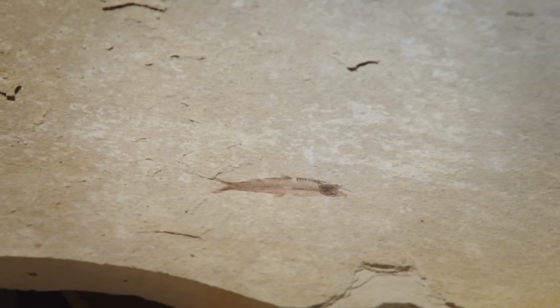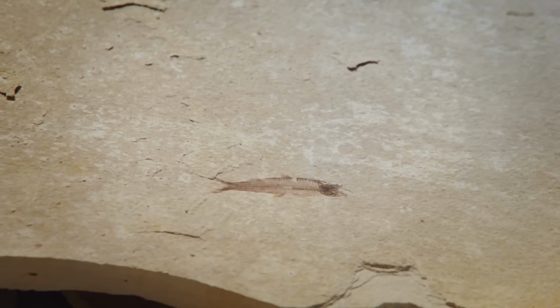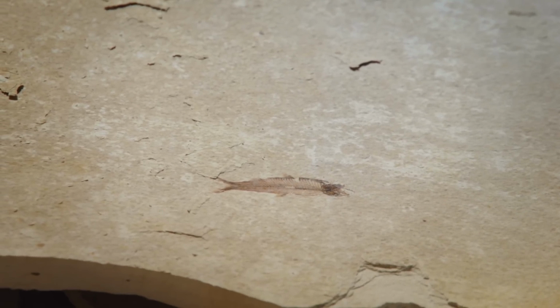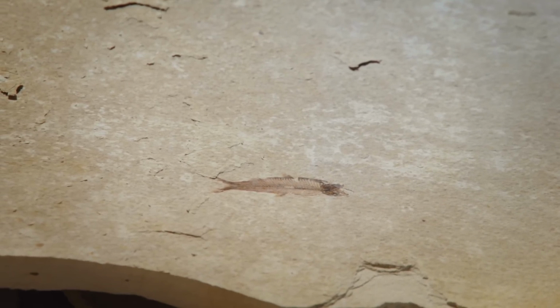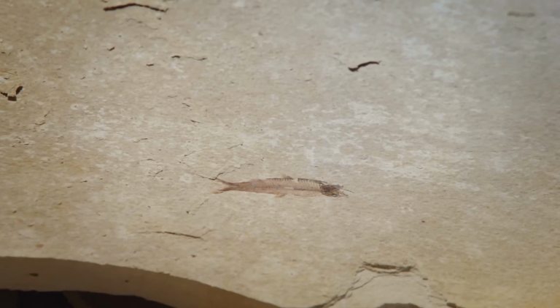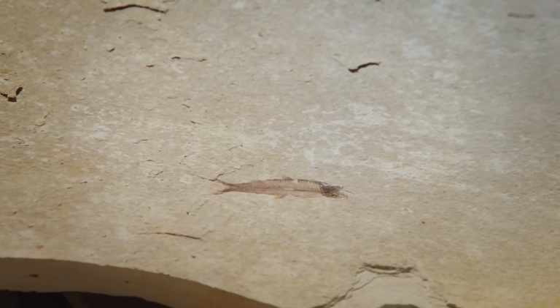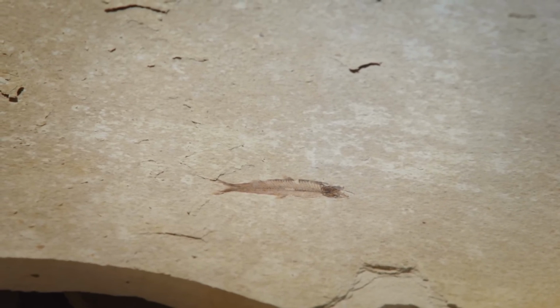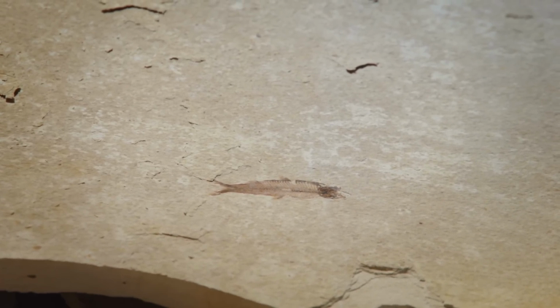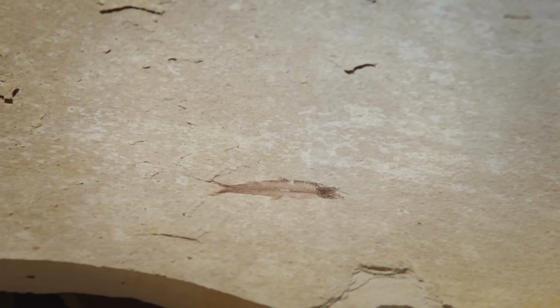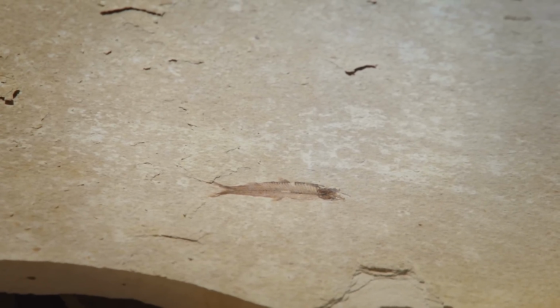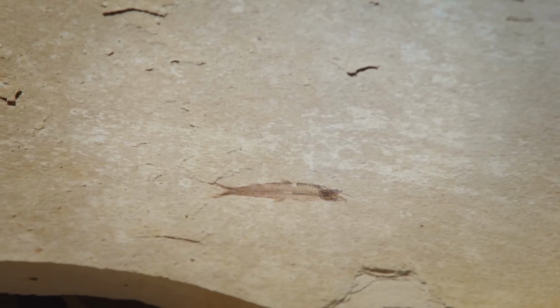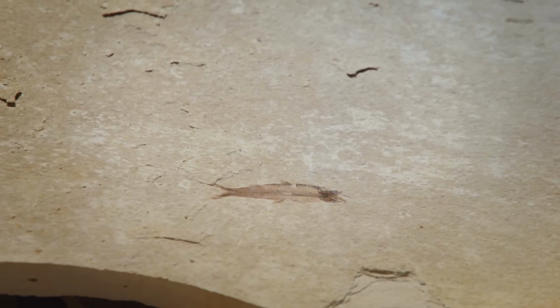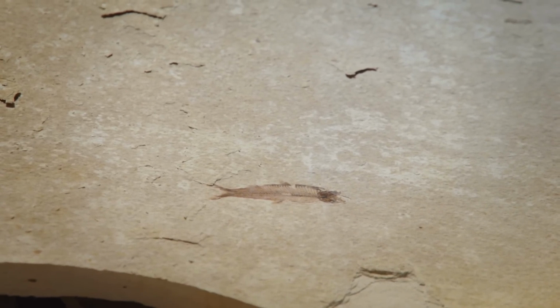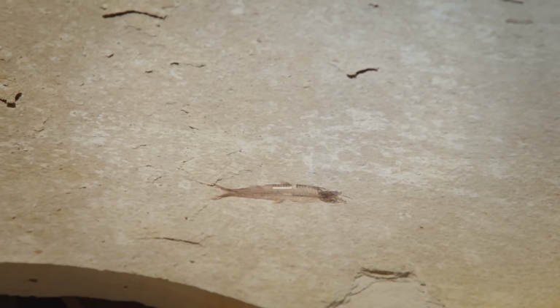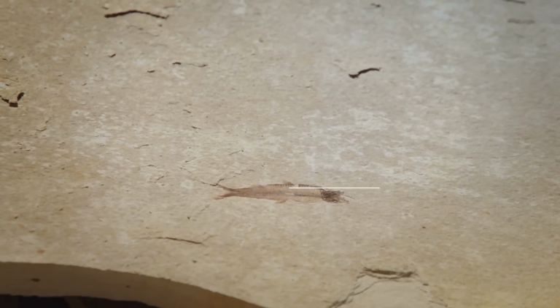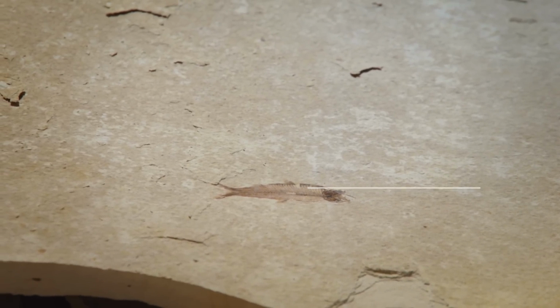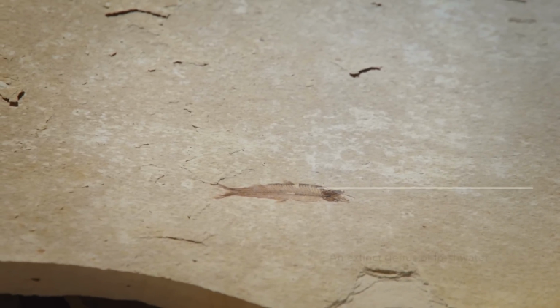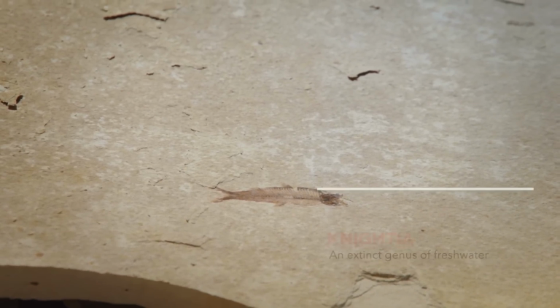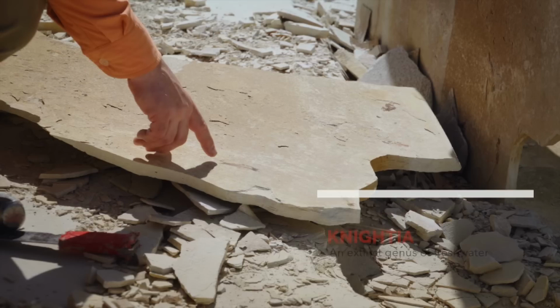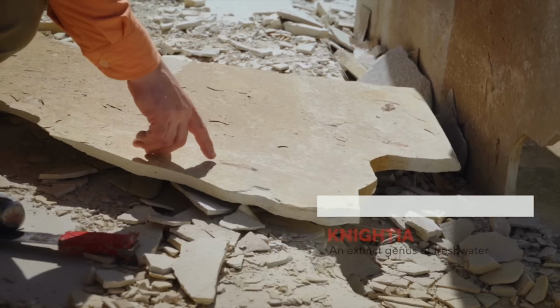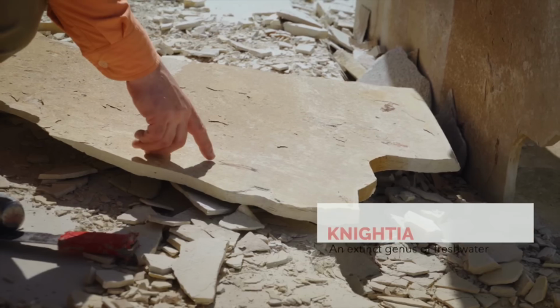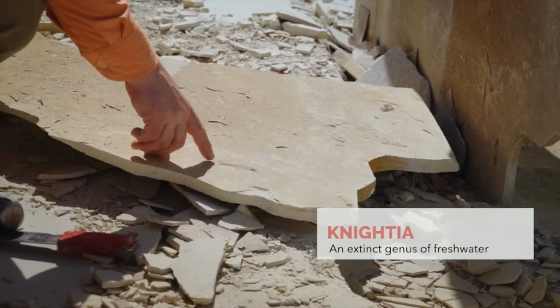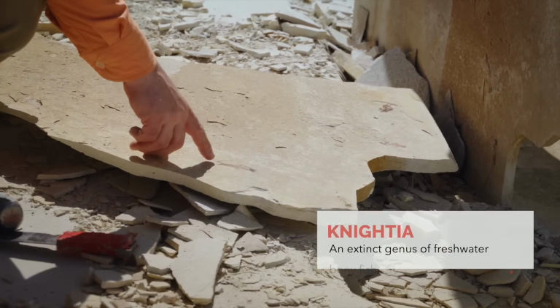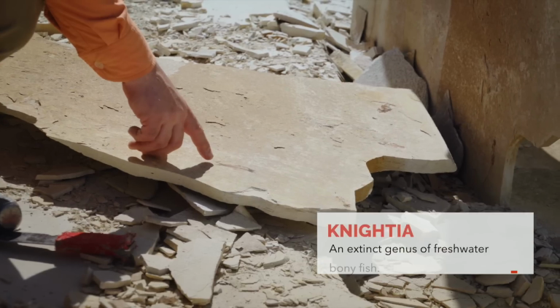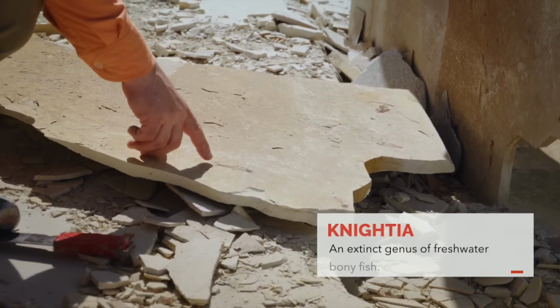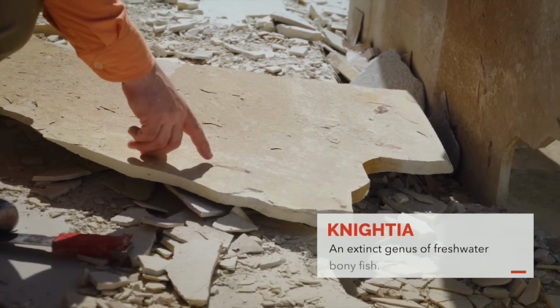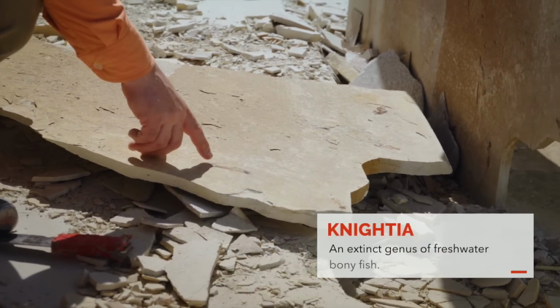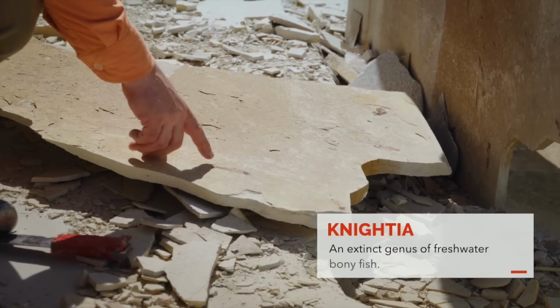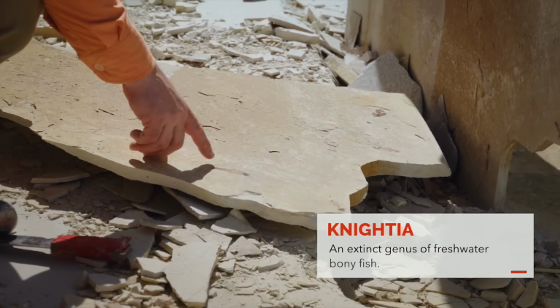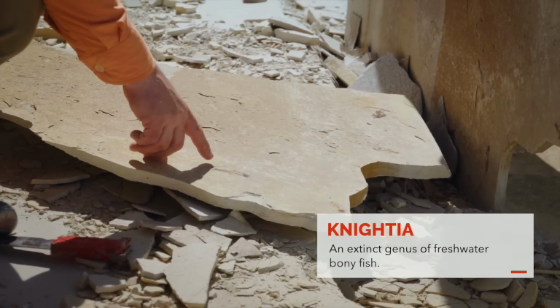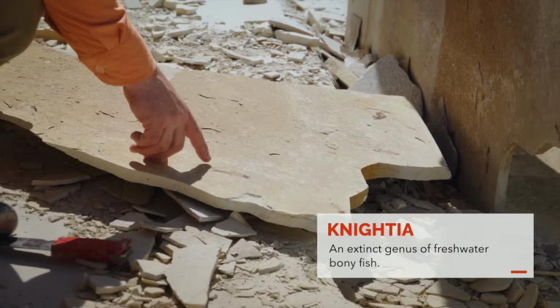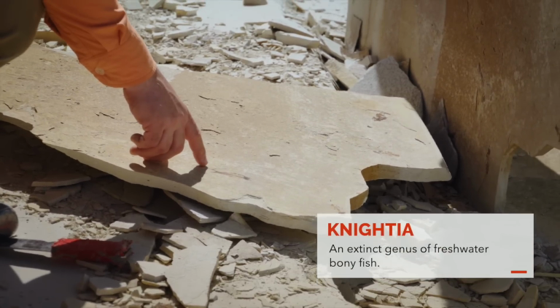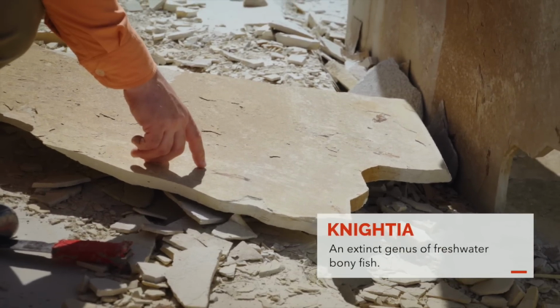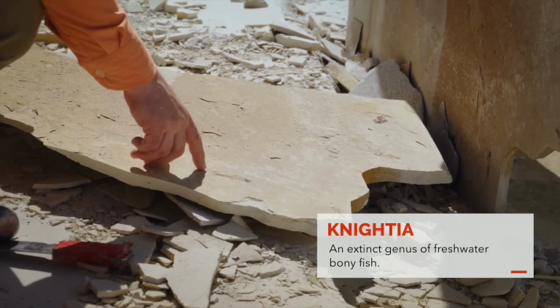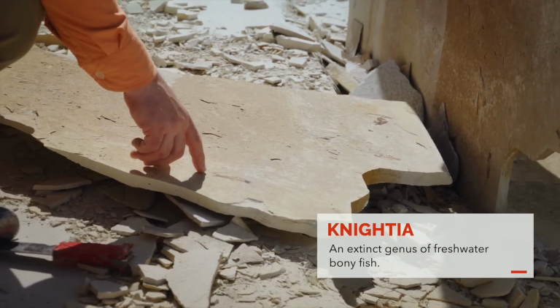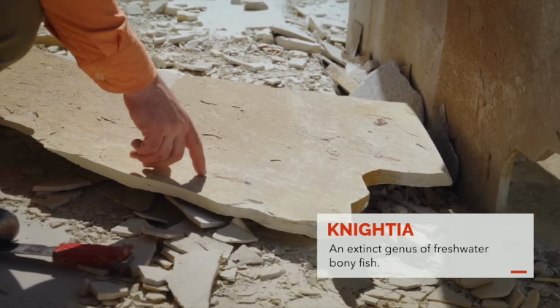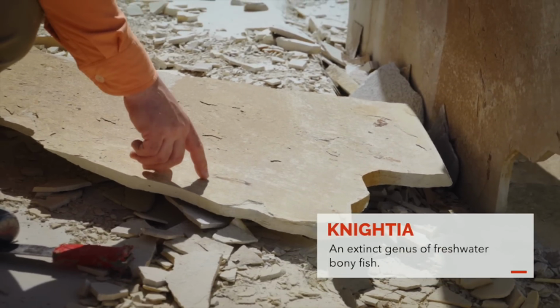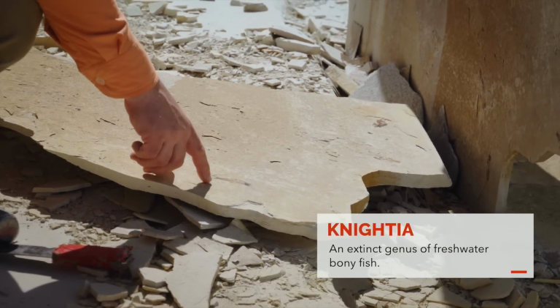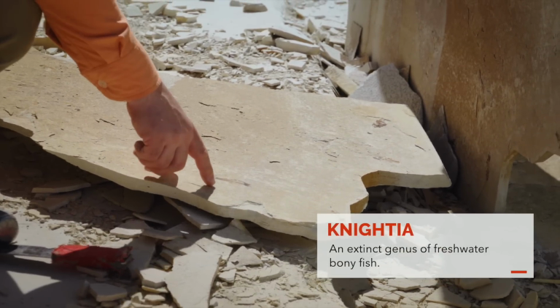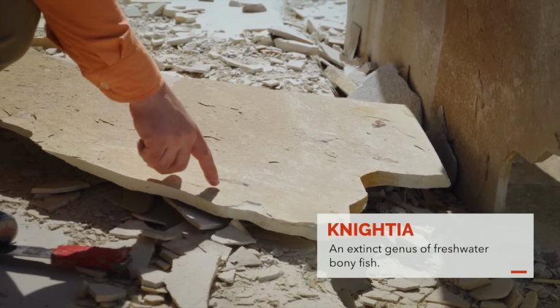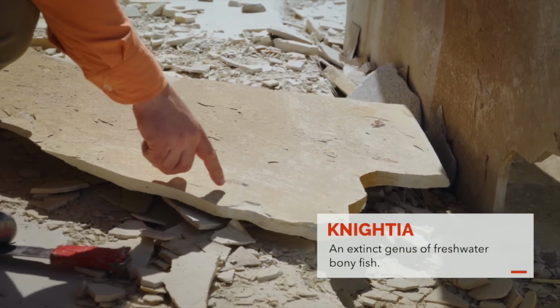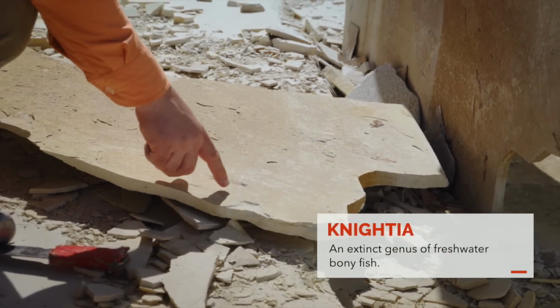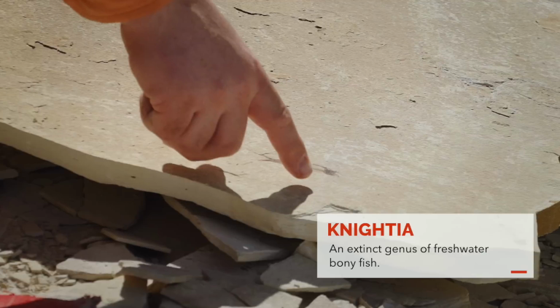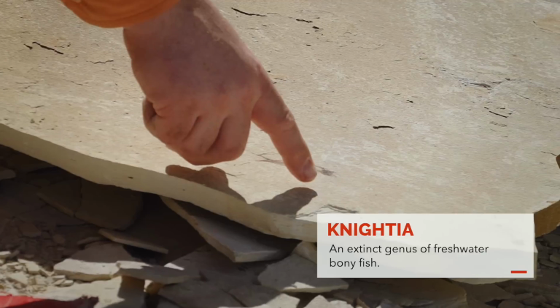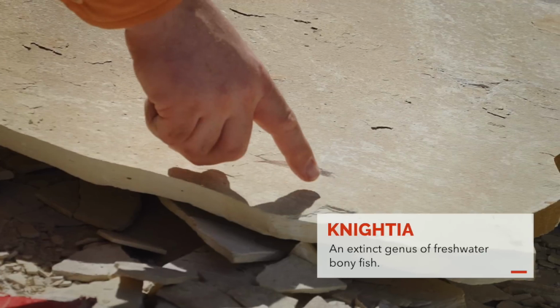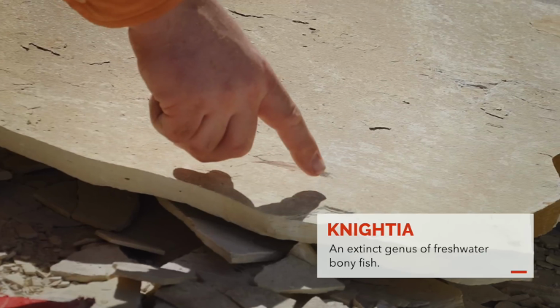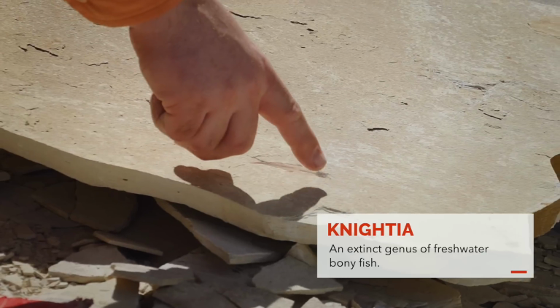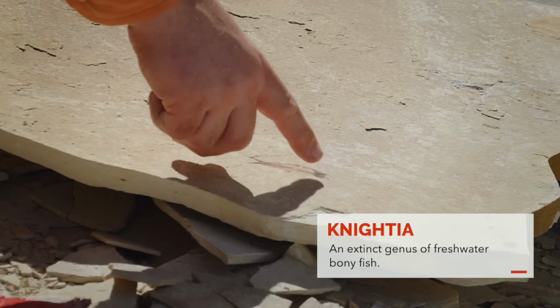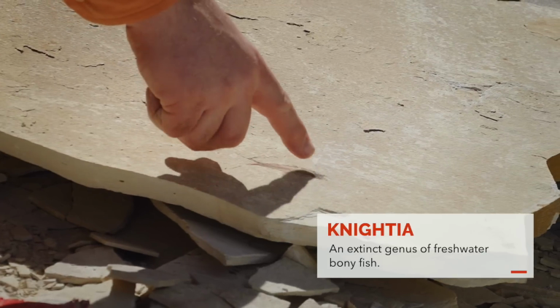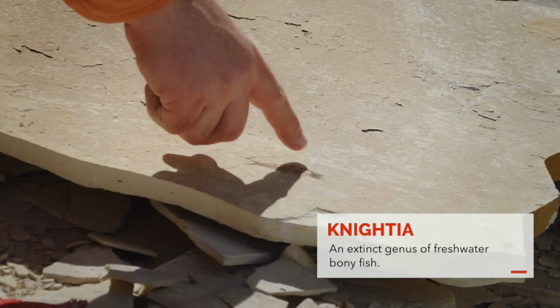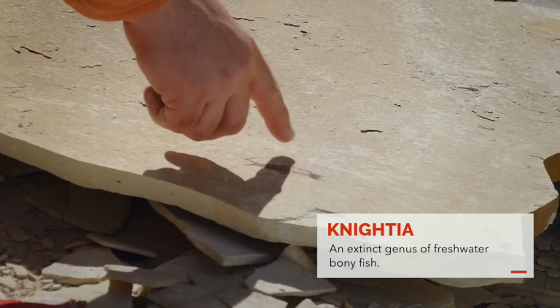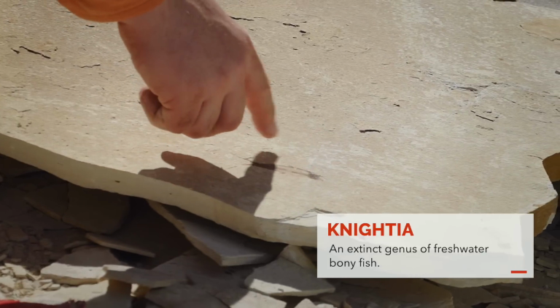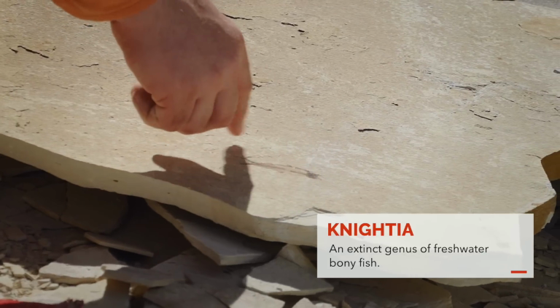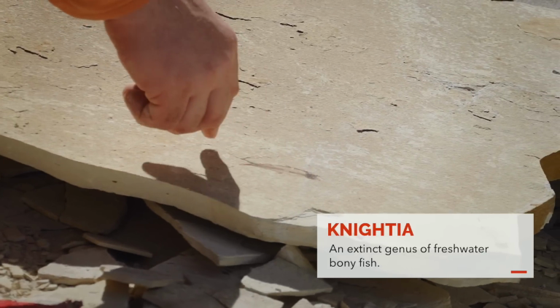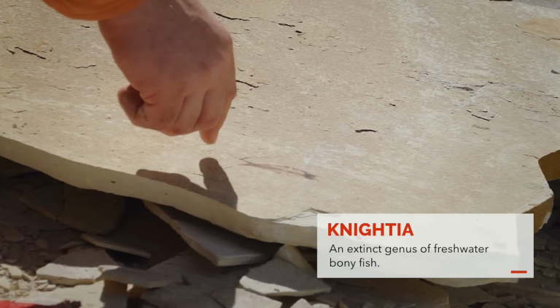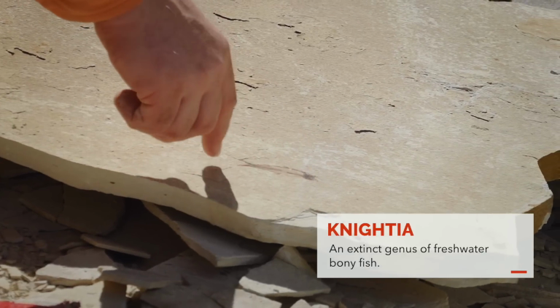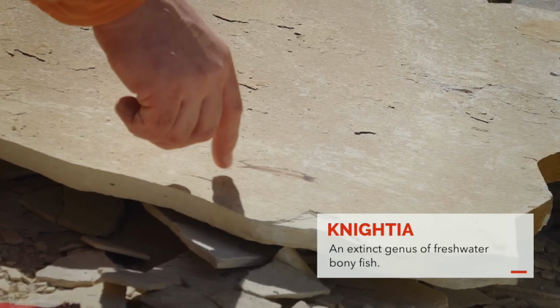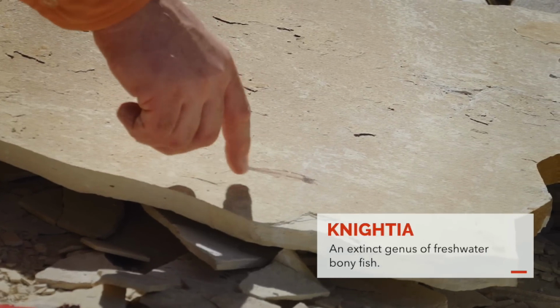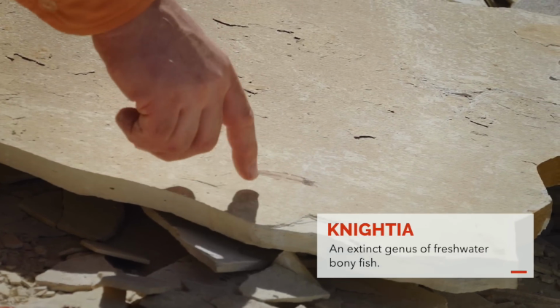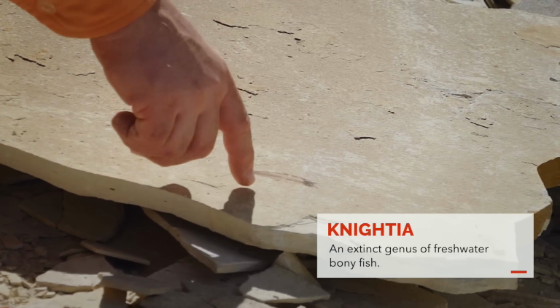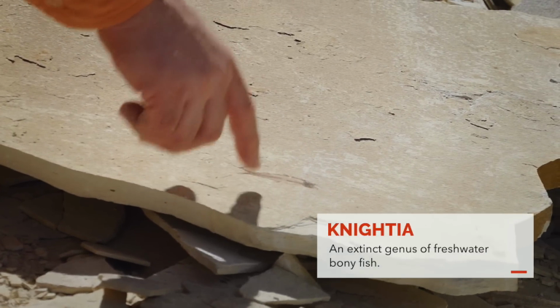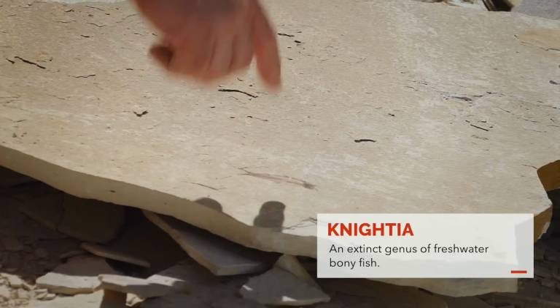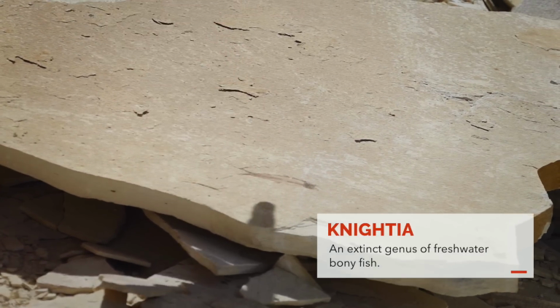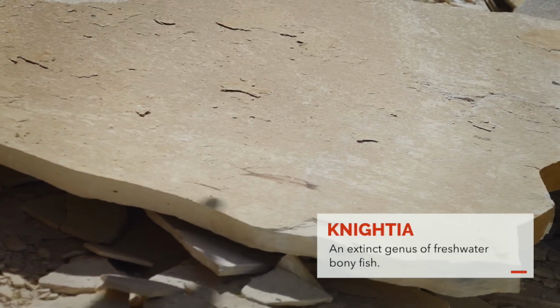These all look like nightia, just a little herring-type fish. That one is a really nice one right there.